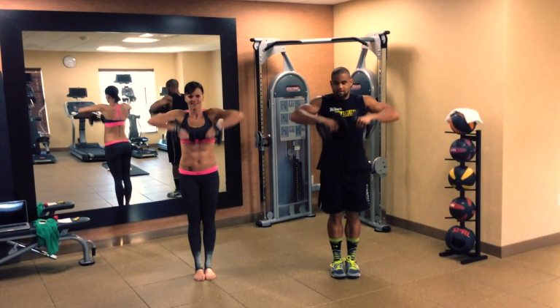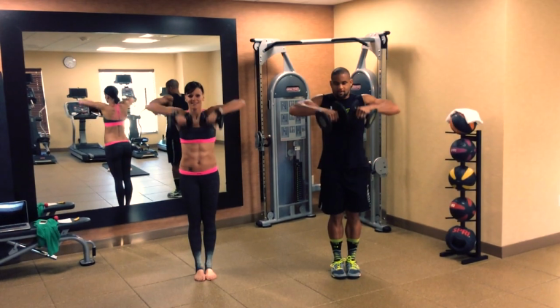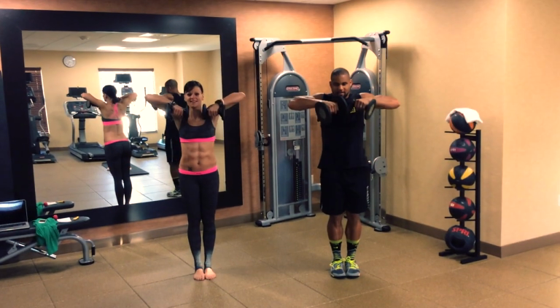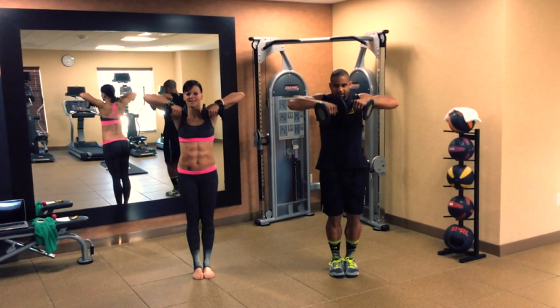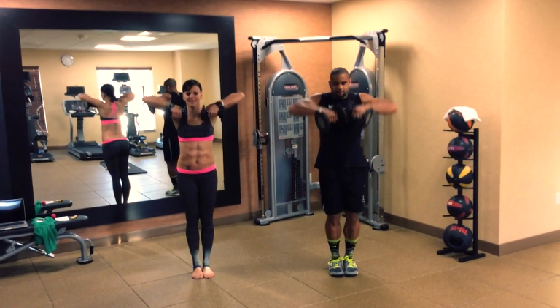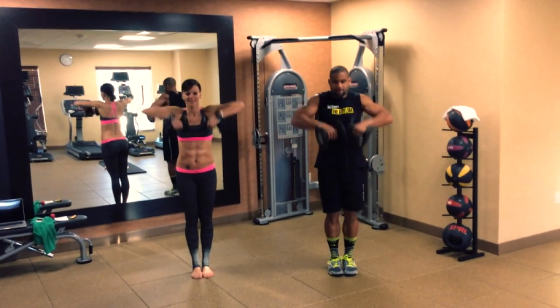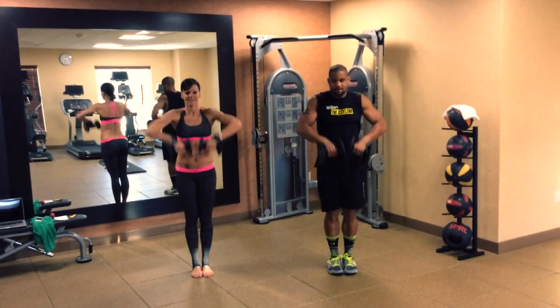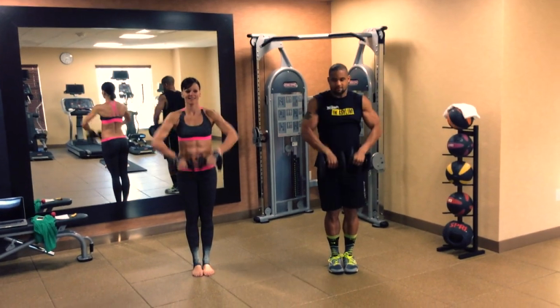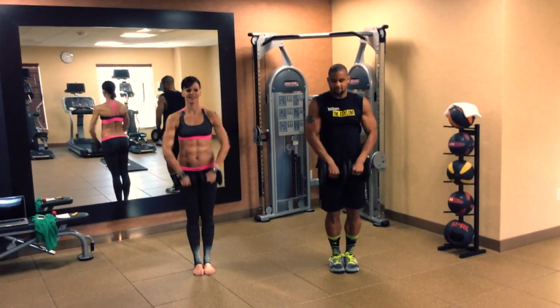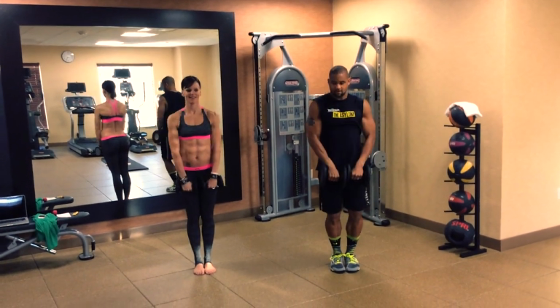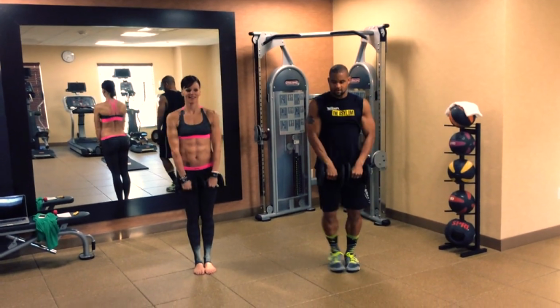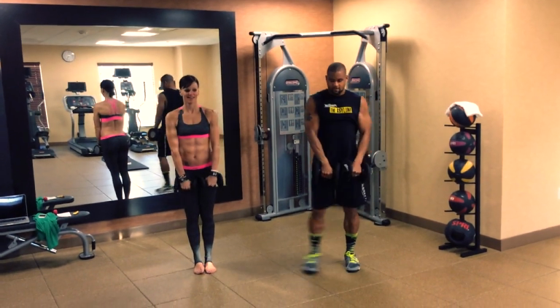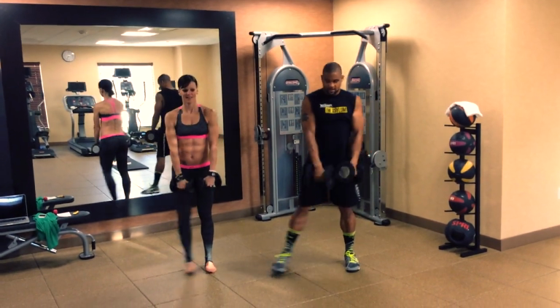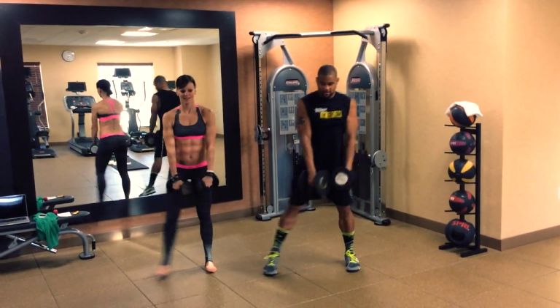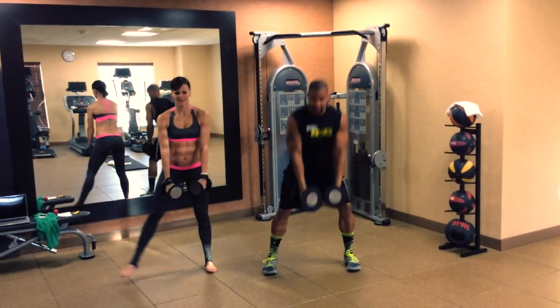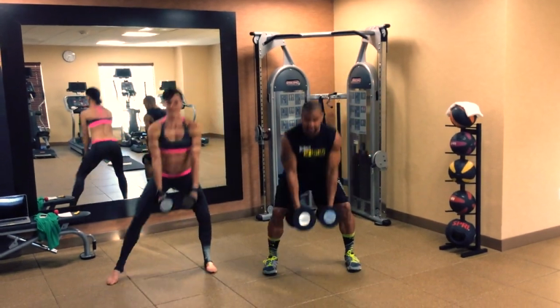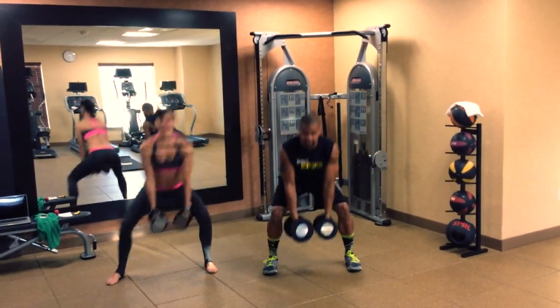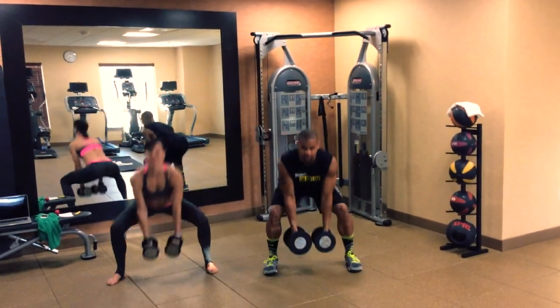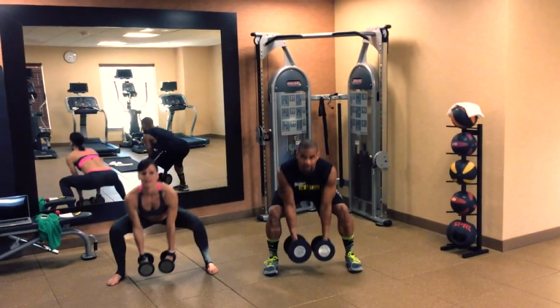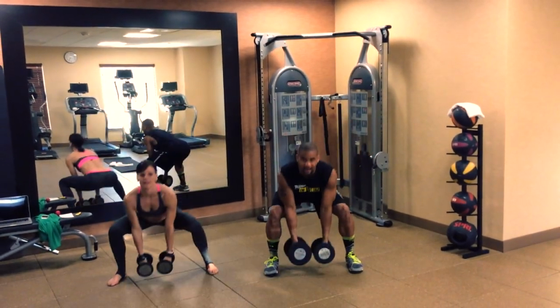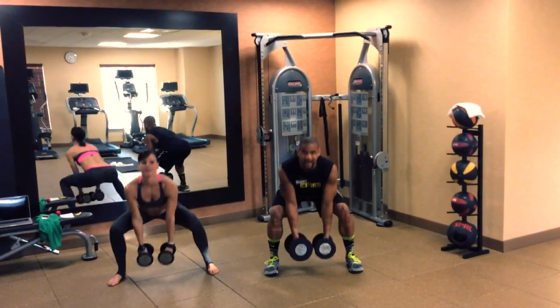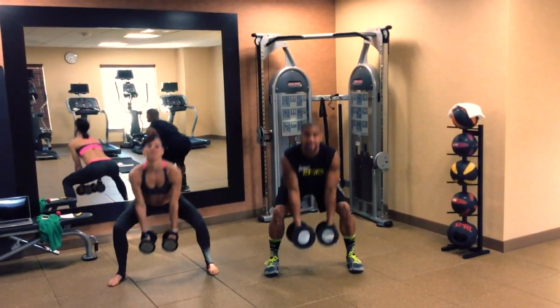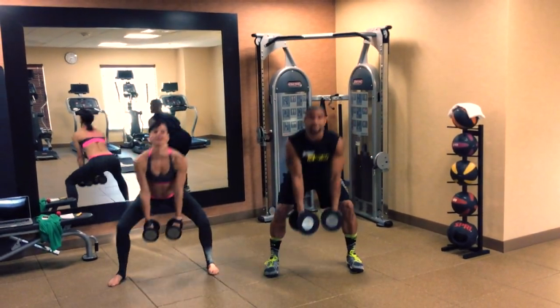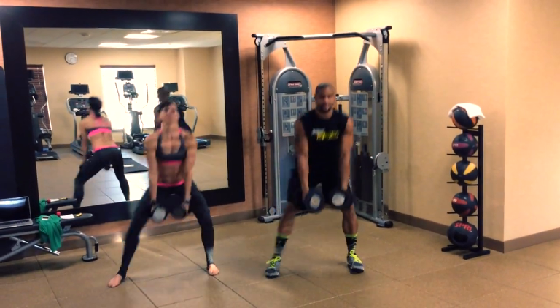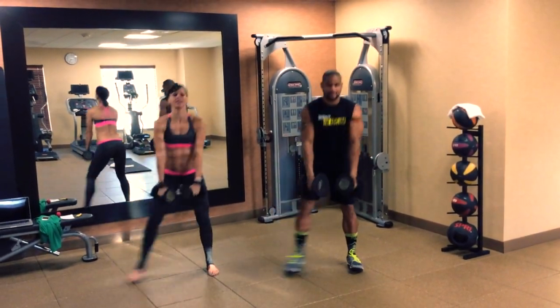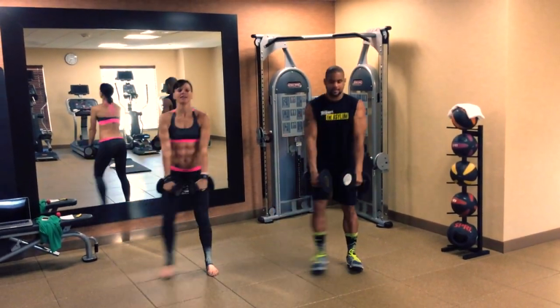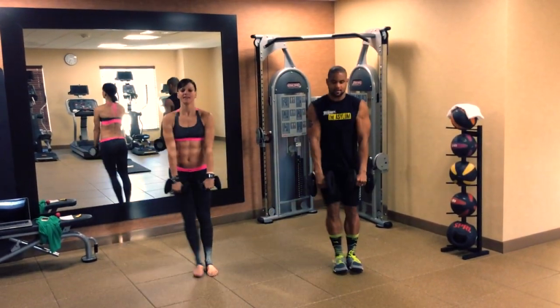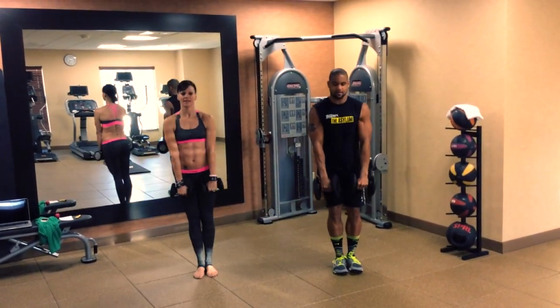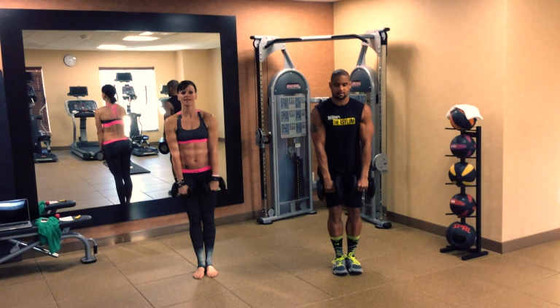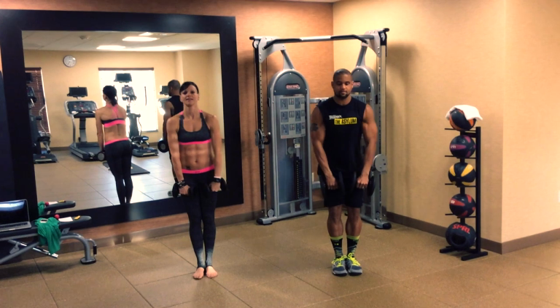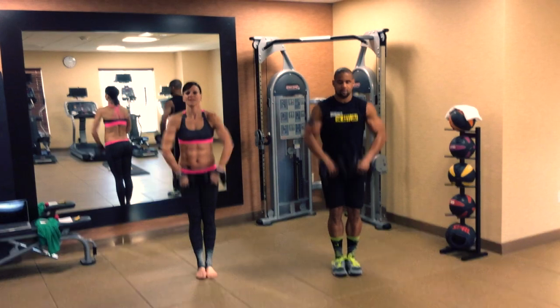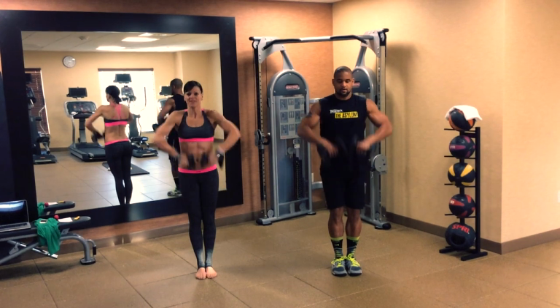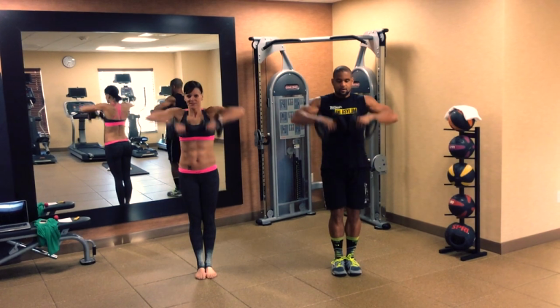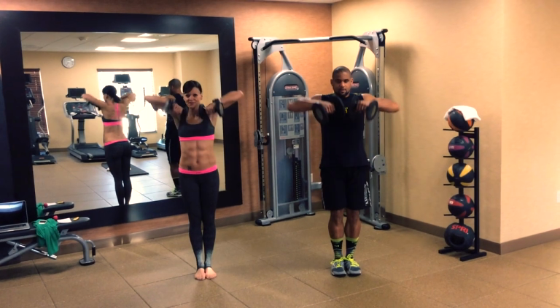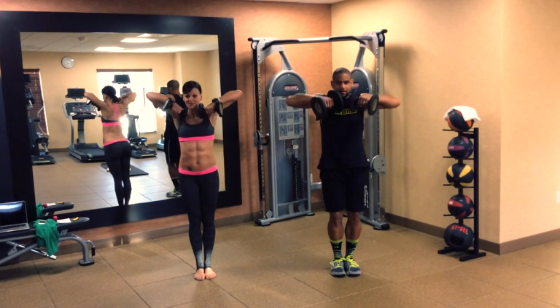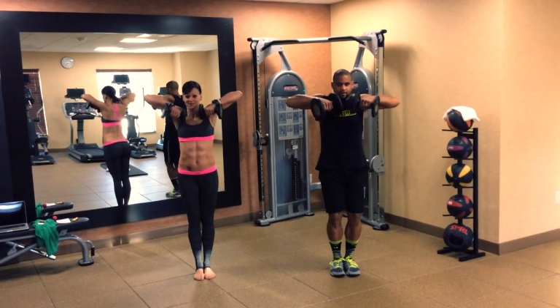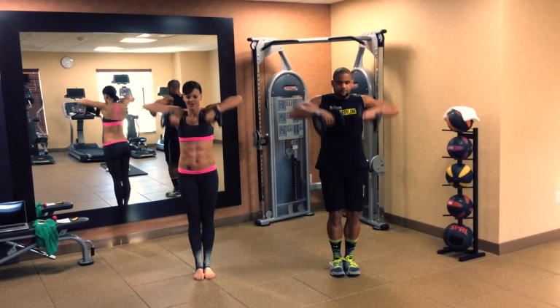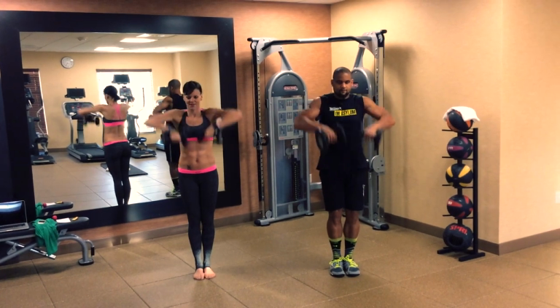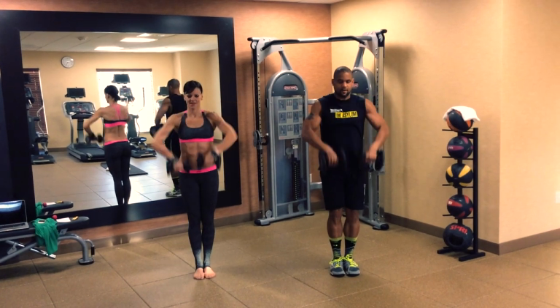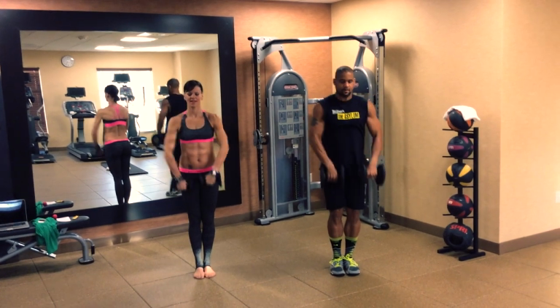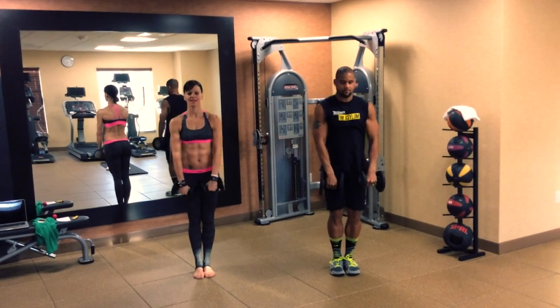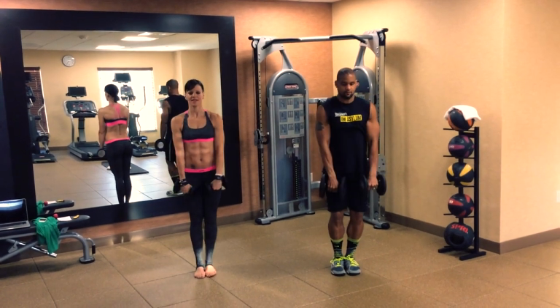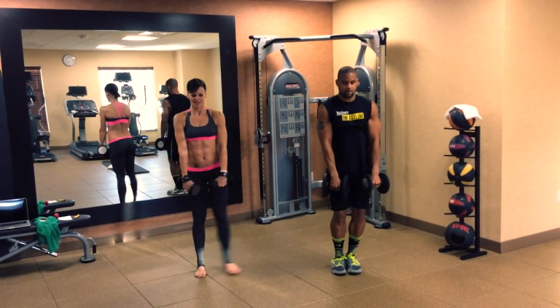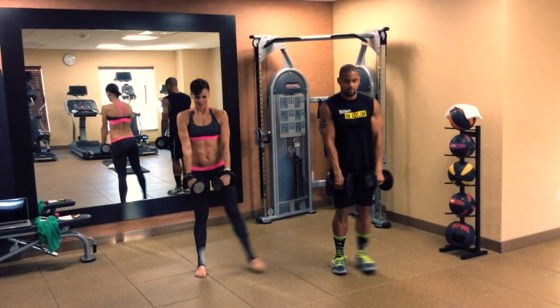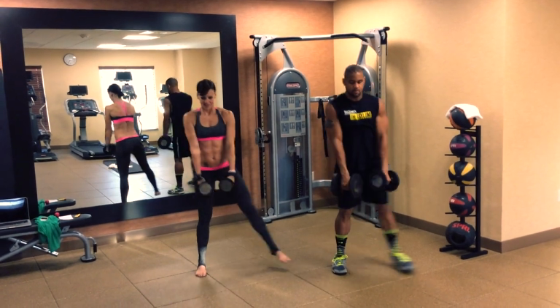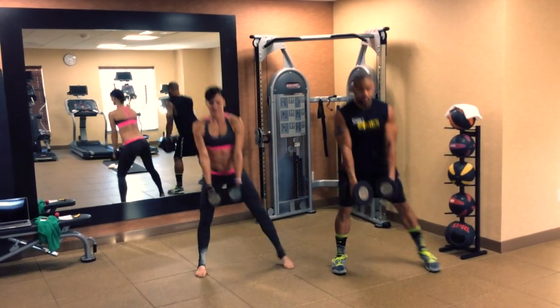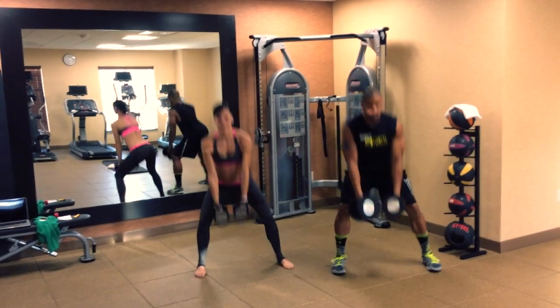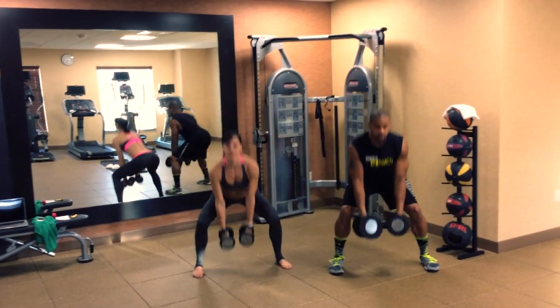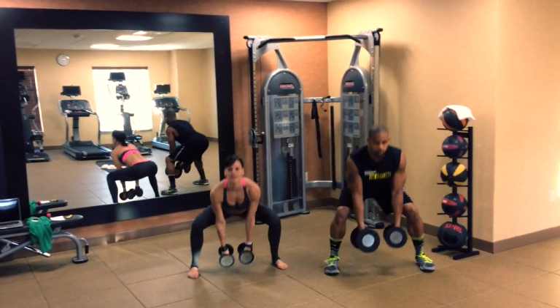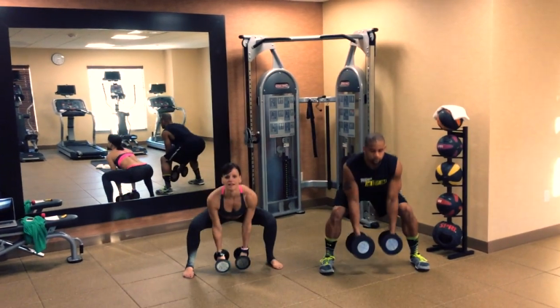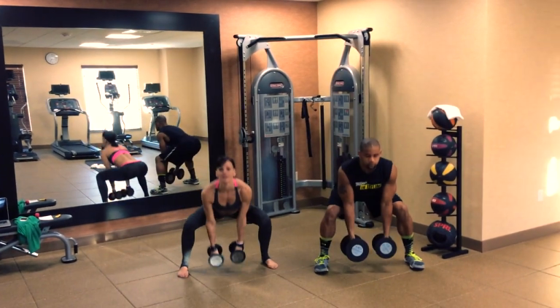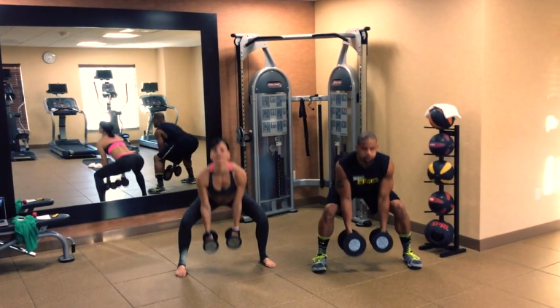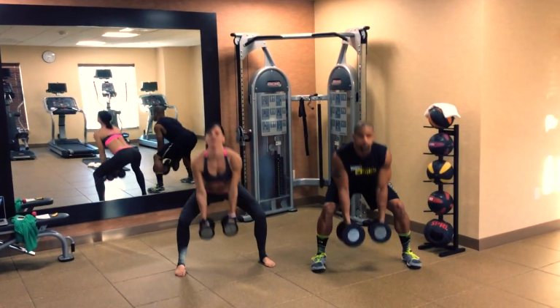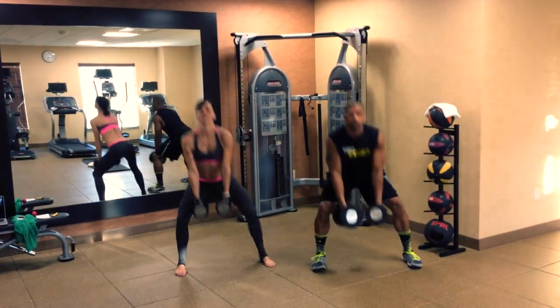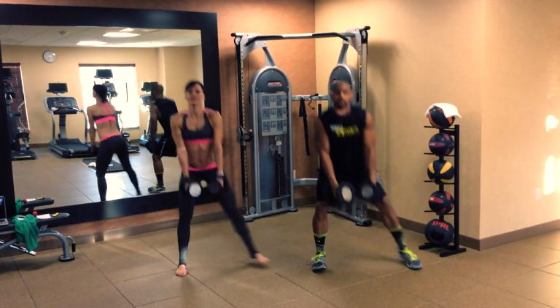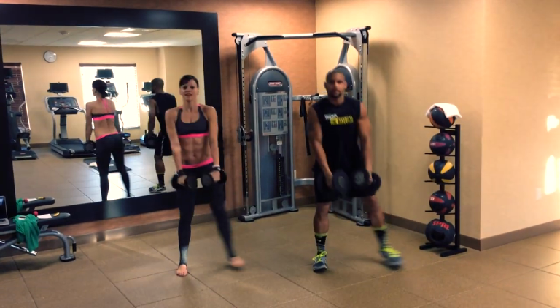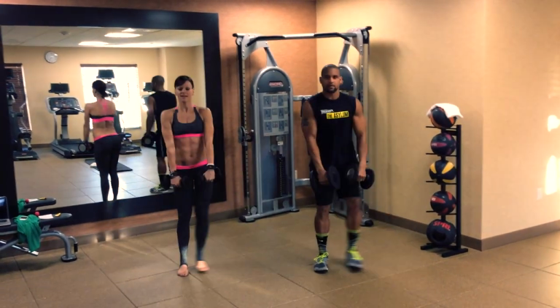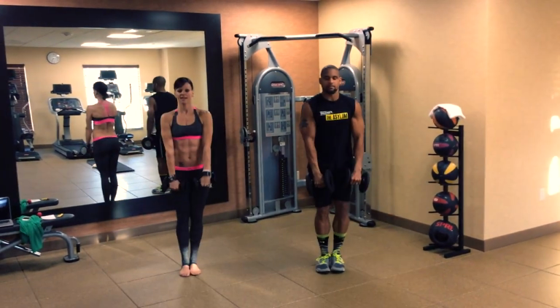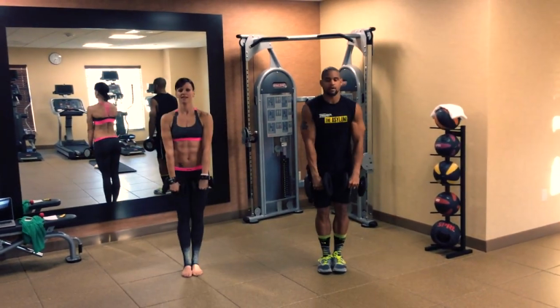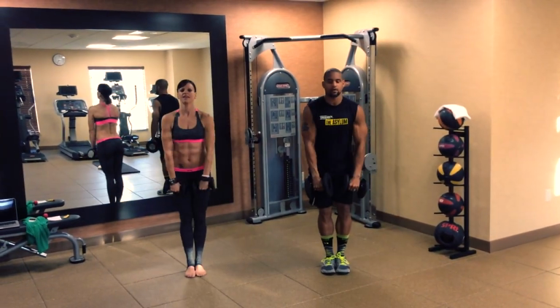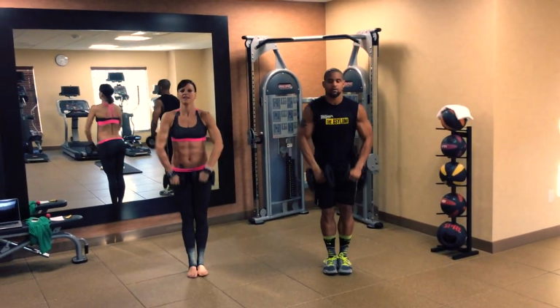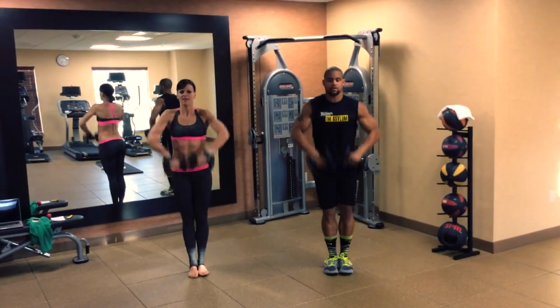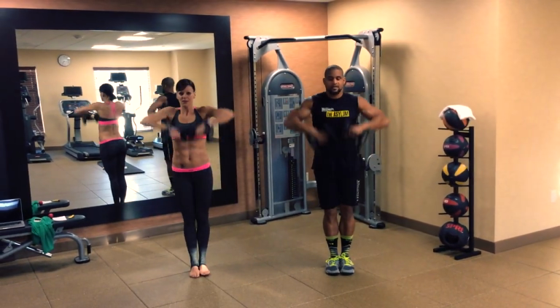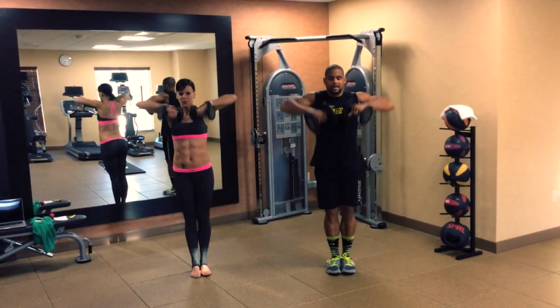Up, right, row, squat. Come on. Up, right, row. Keep that core tight.